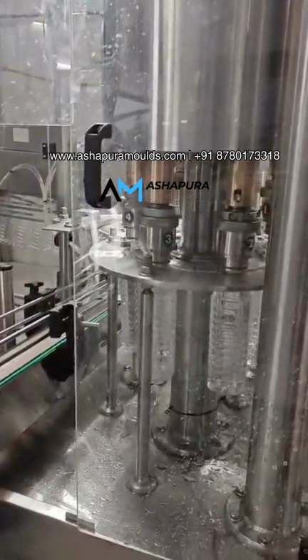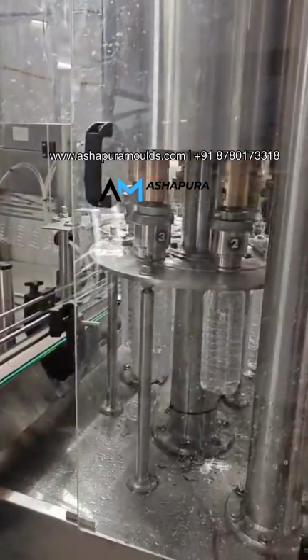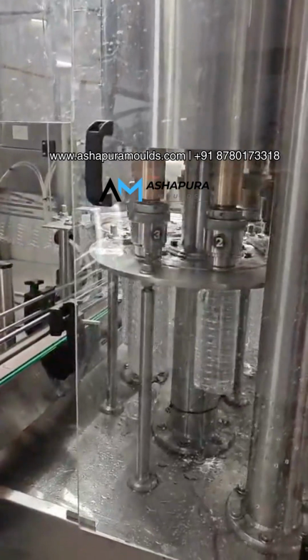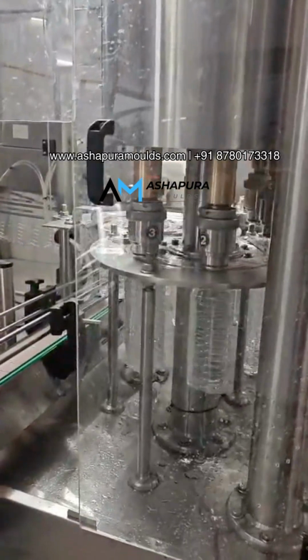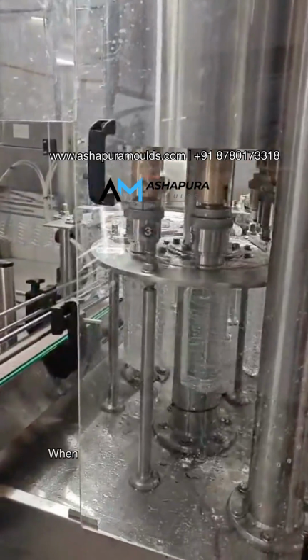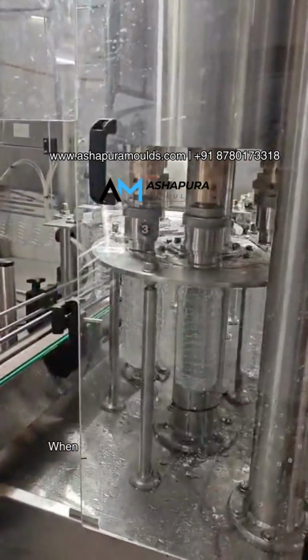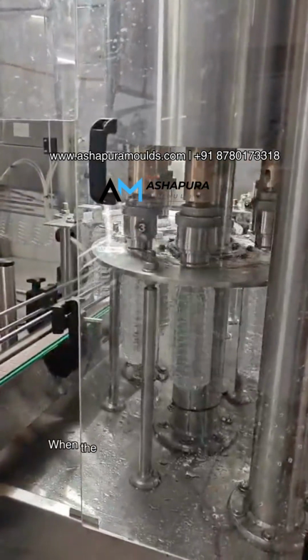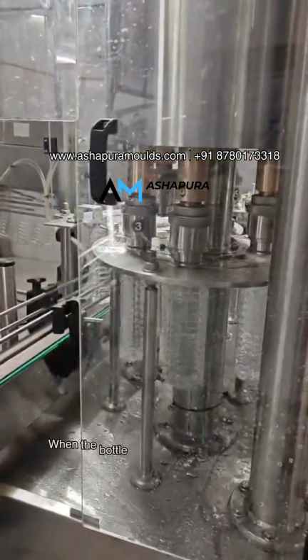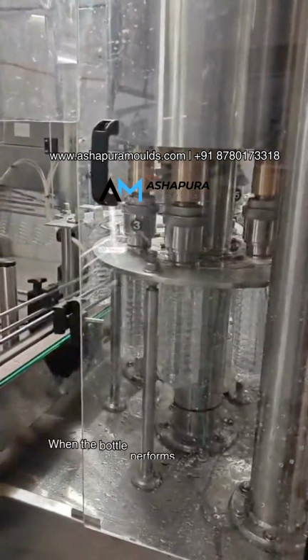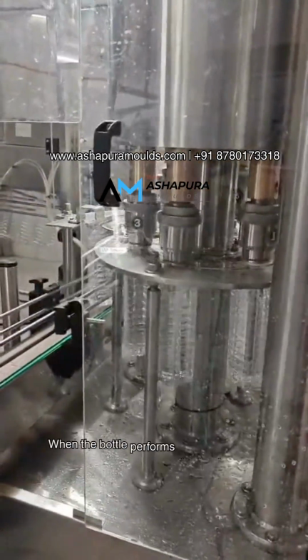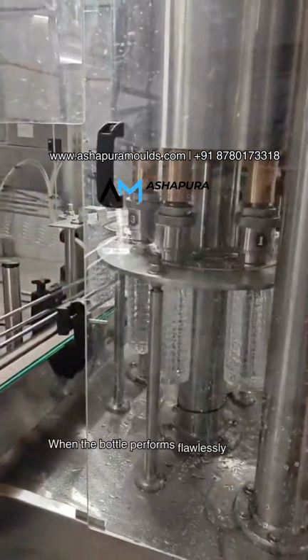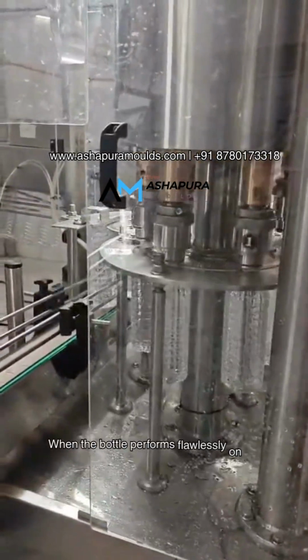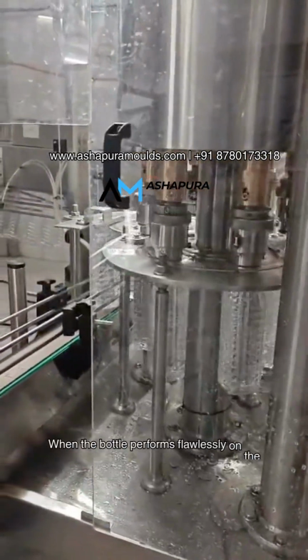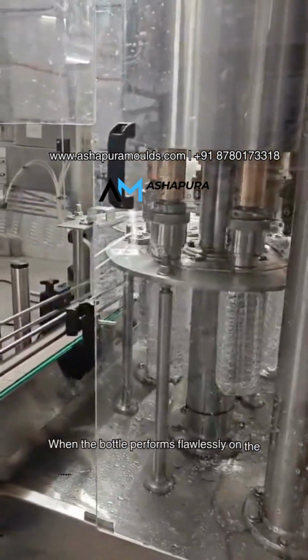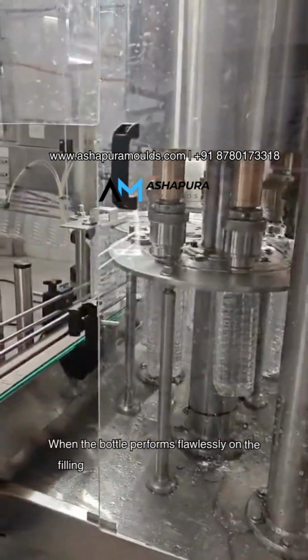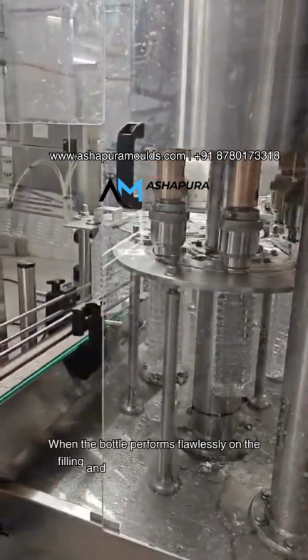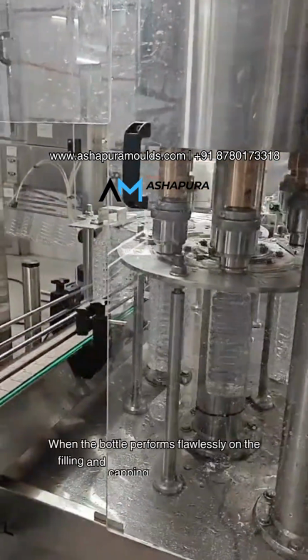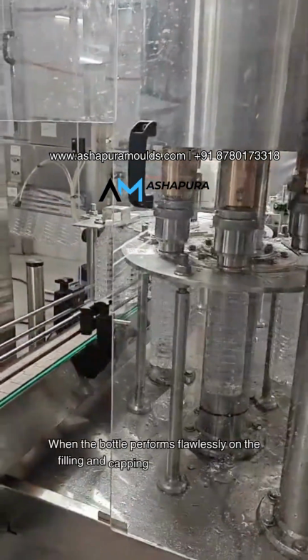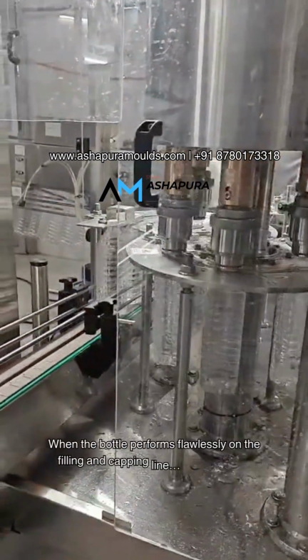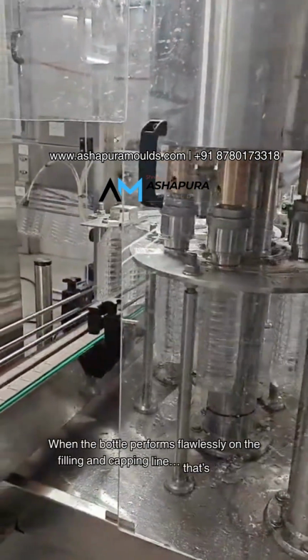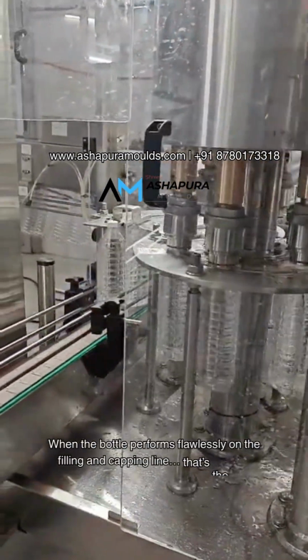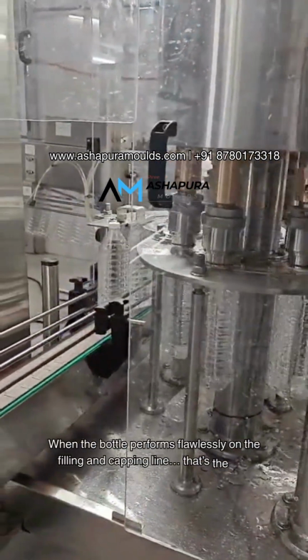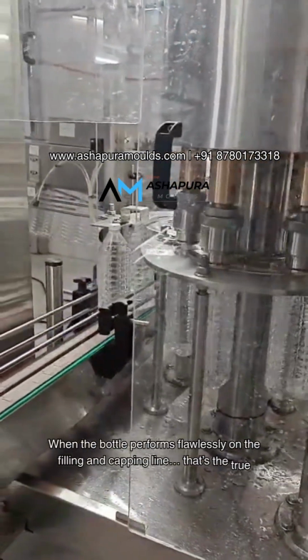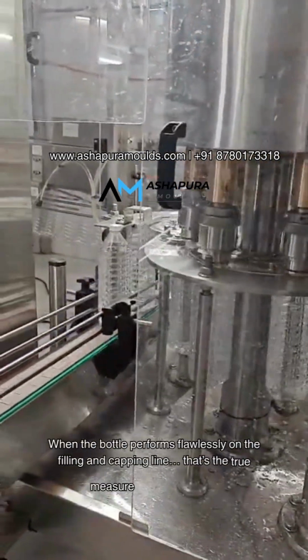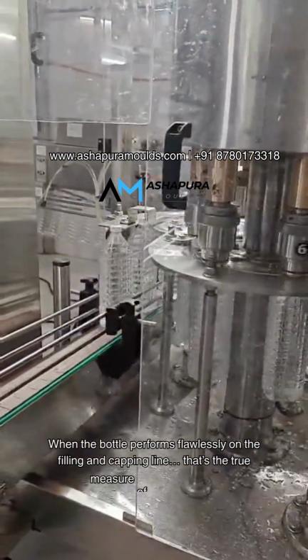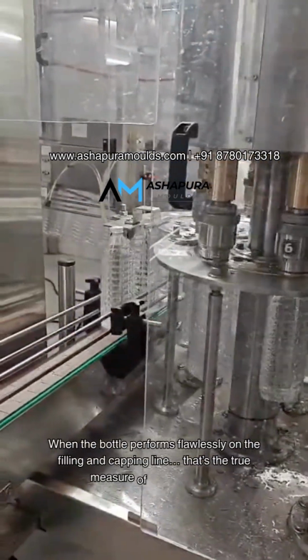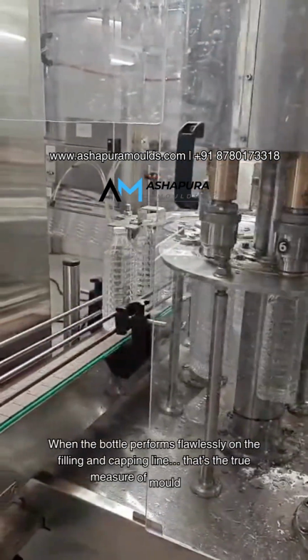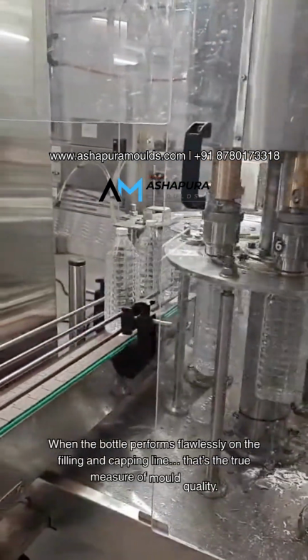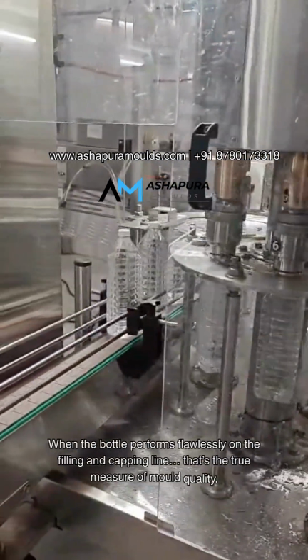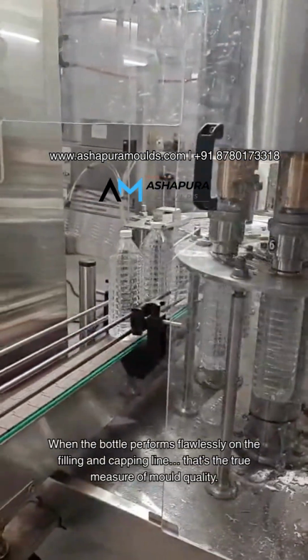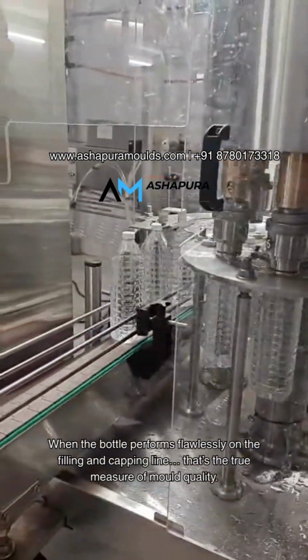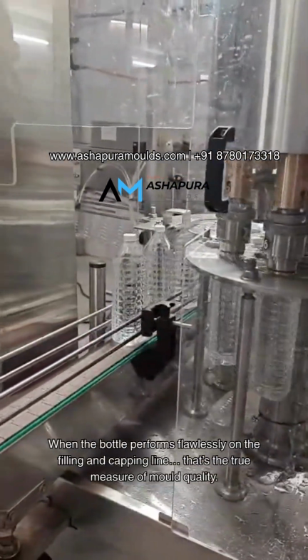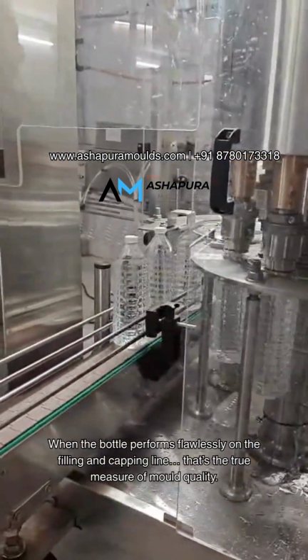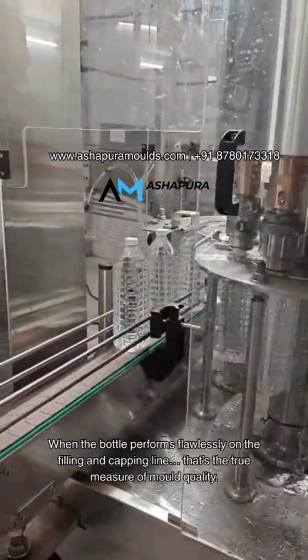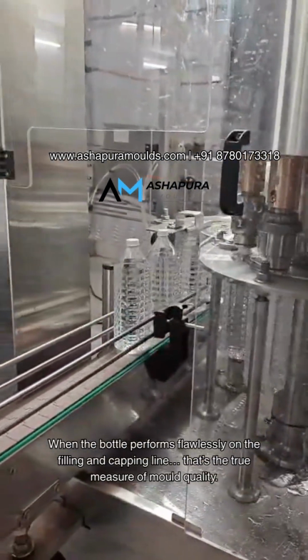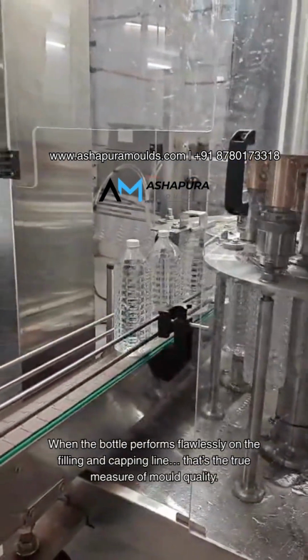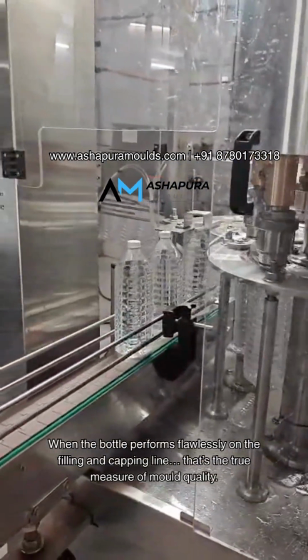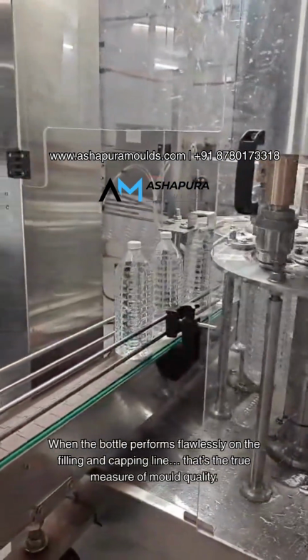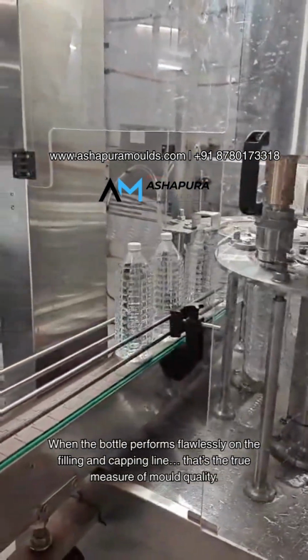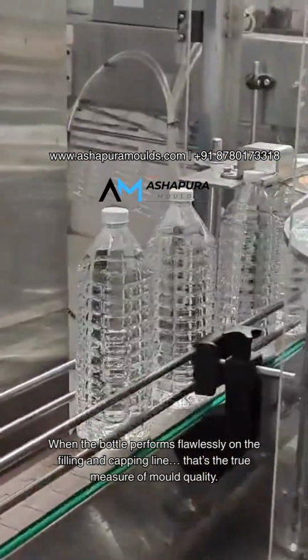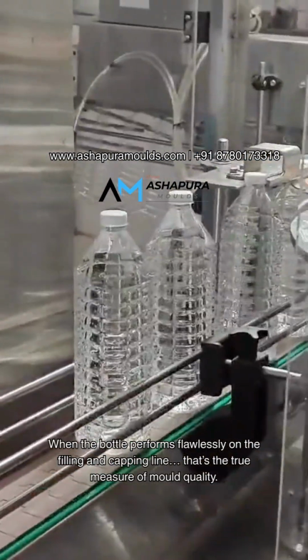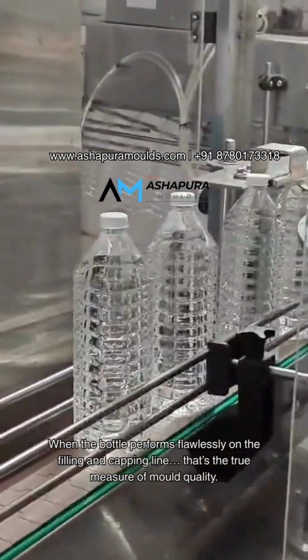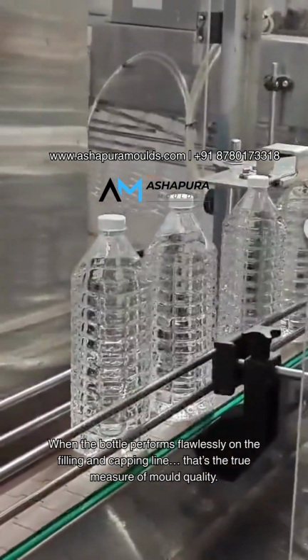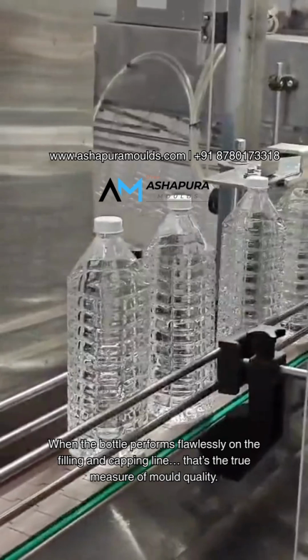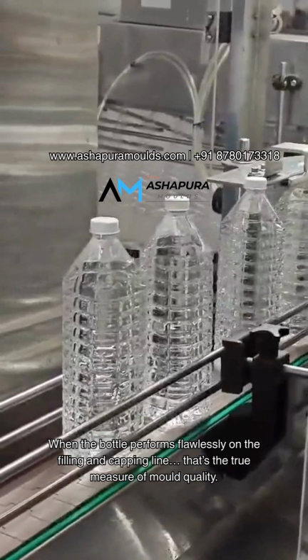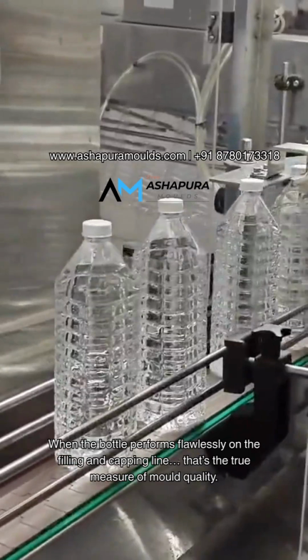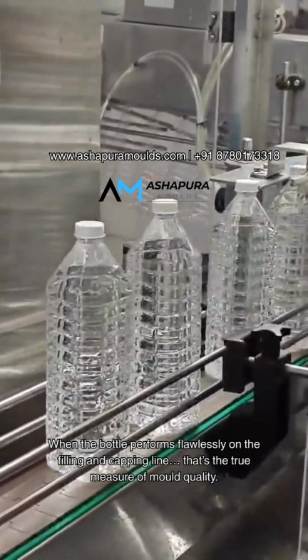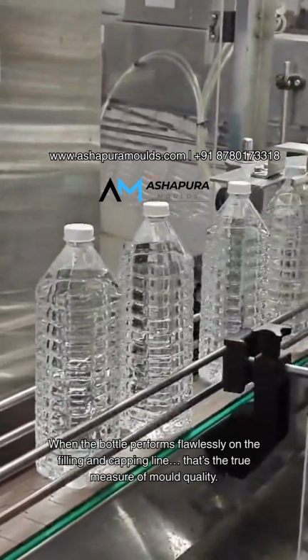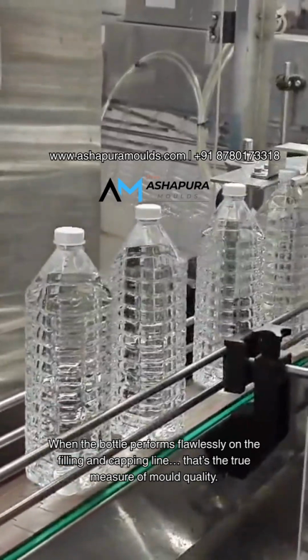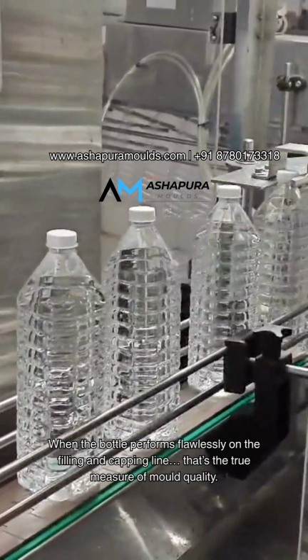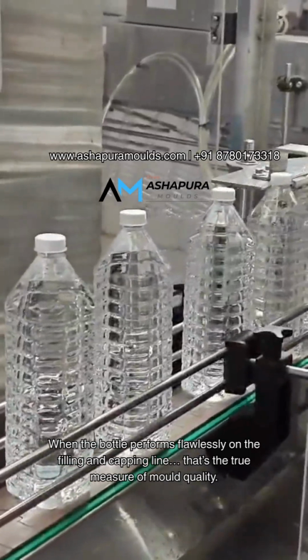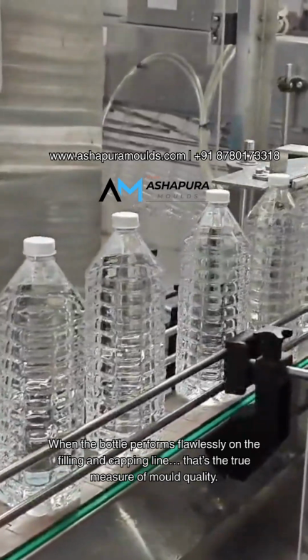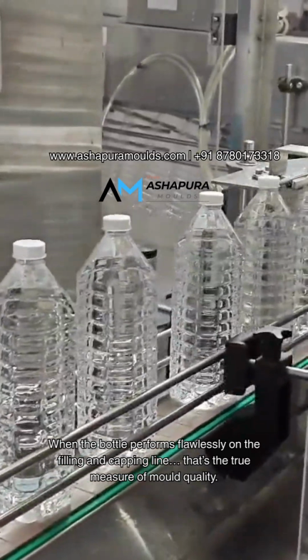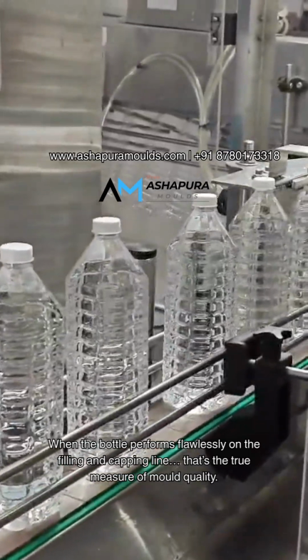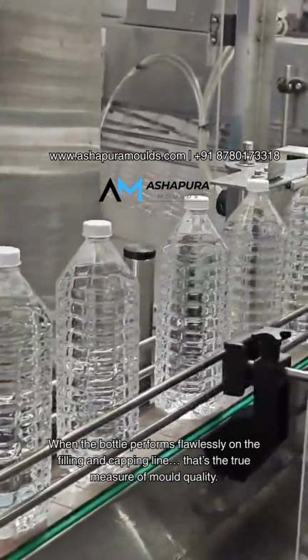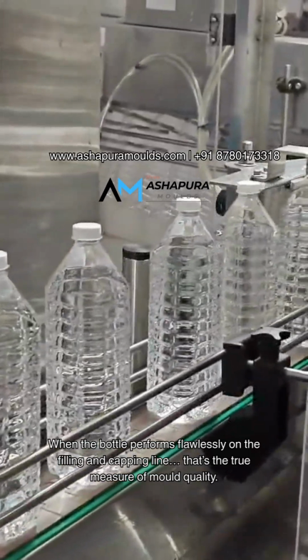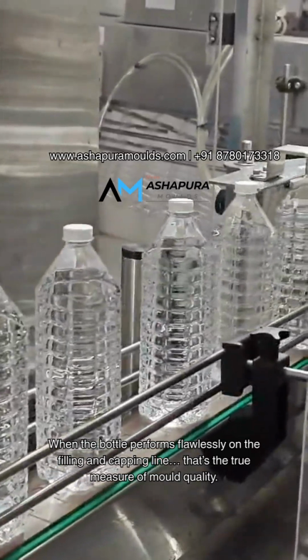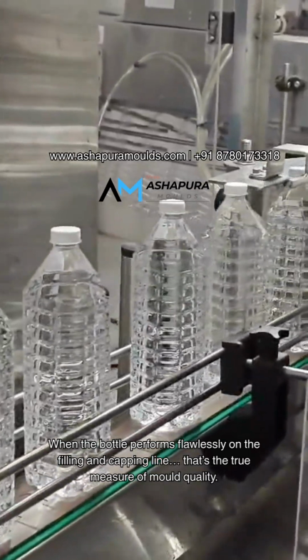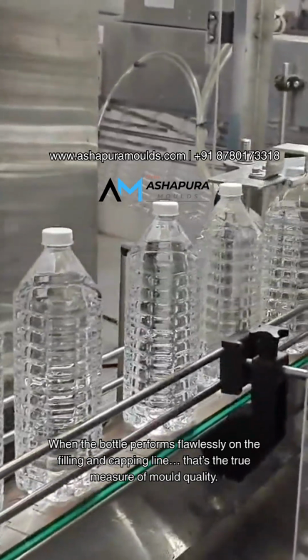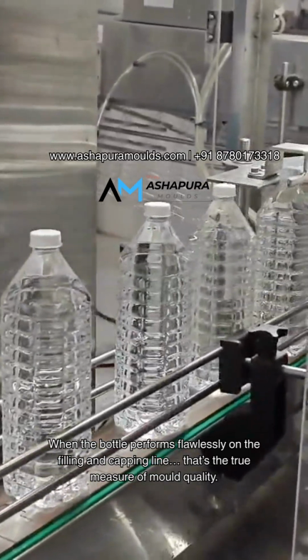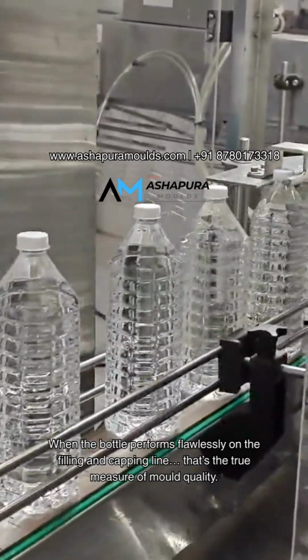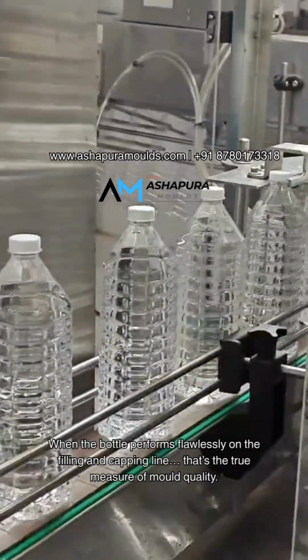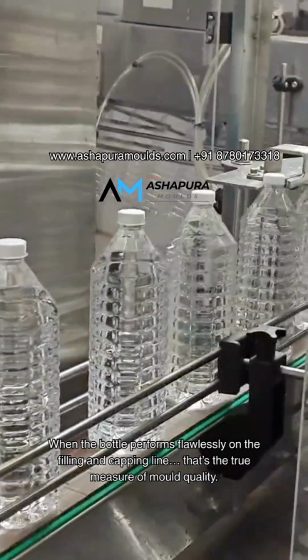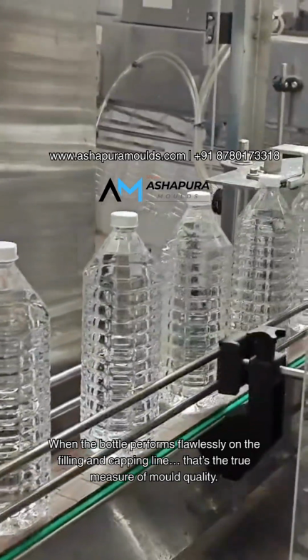When the bottle performs flawlessly on the filling and capping line, that's the true measure of mold quality.